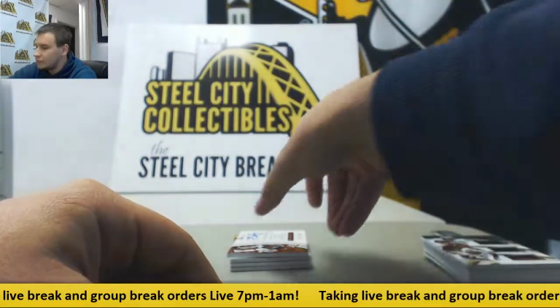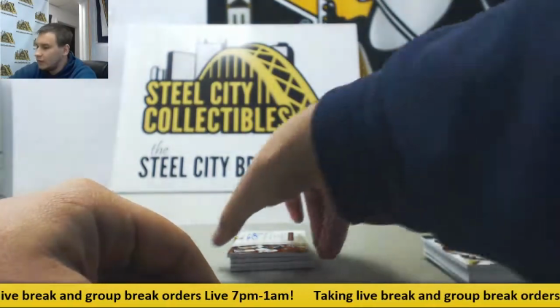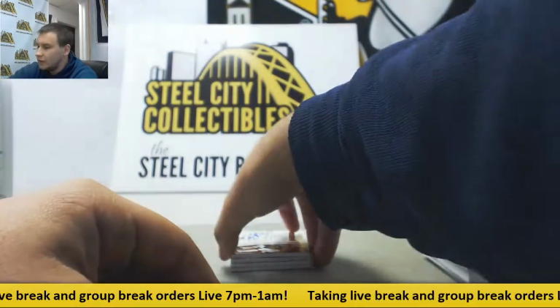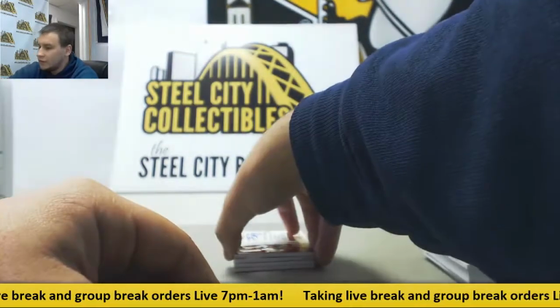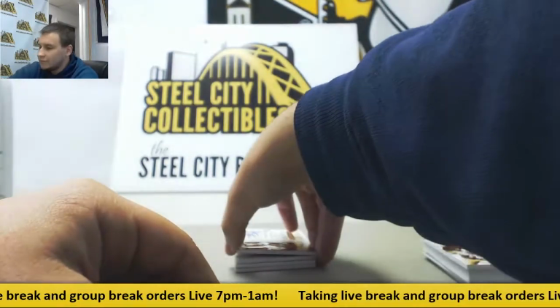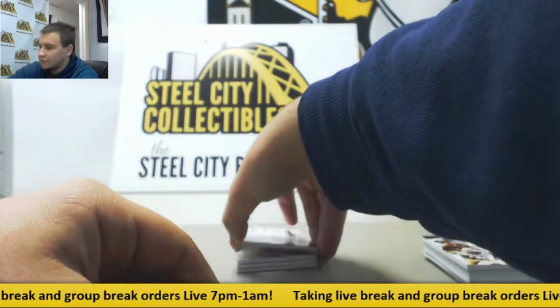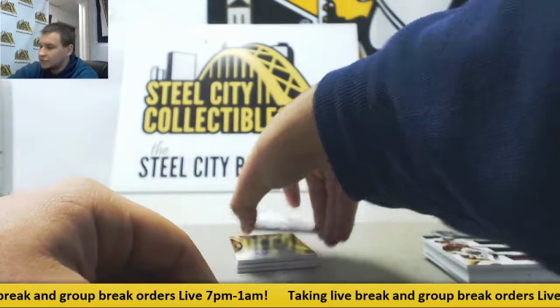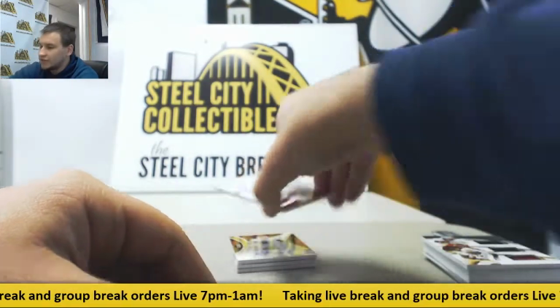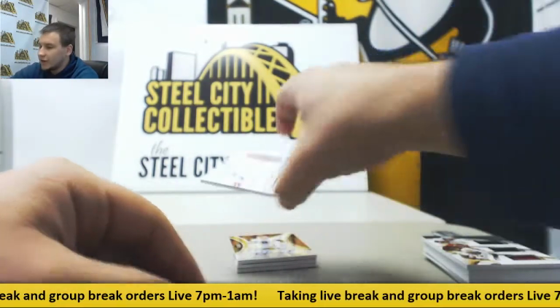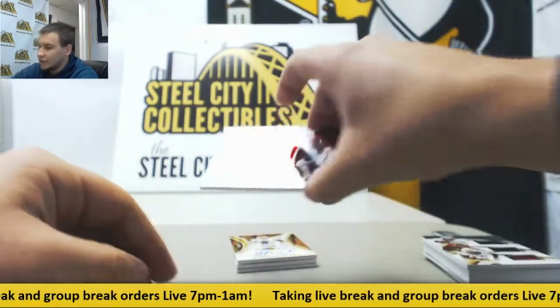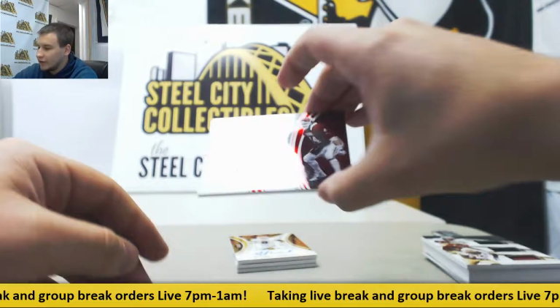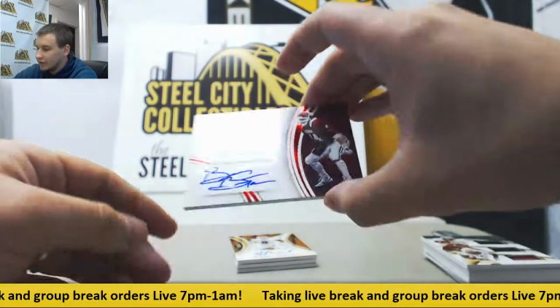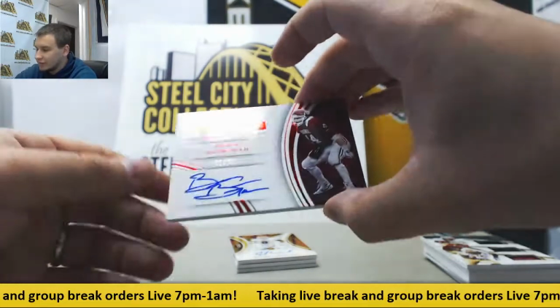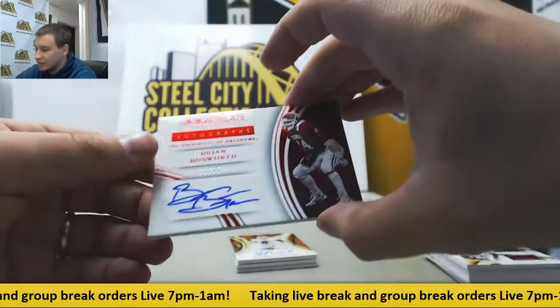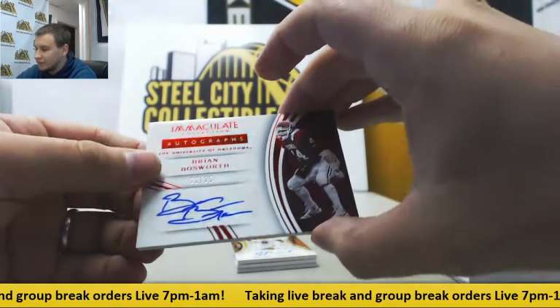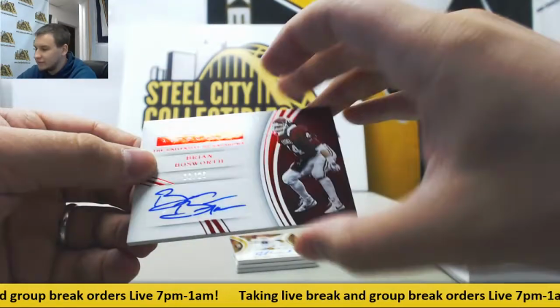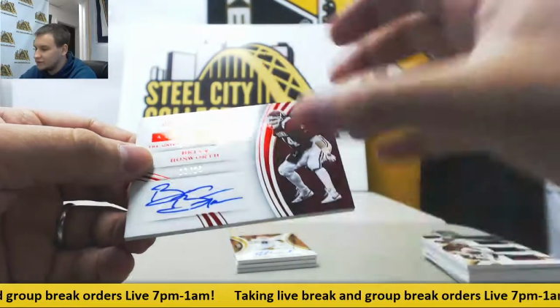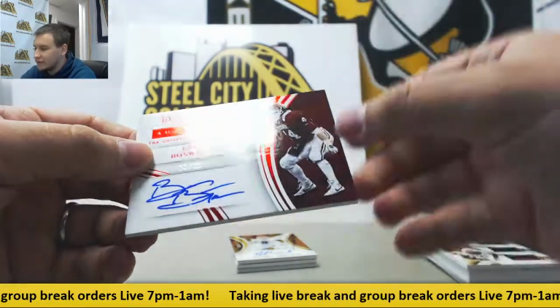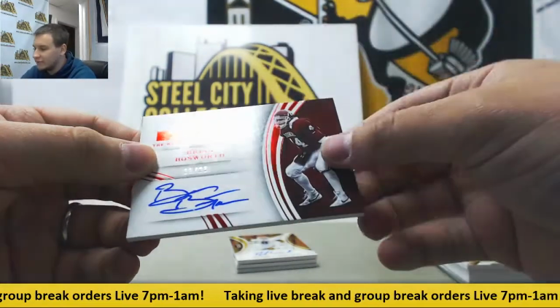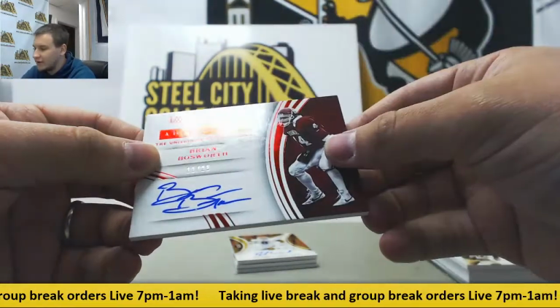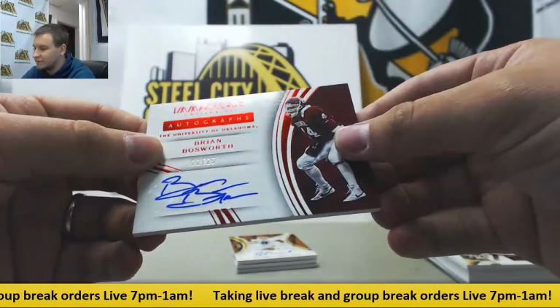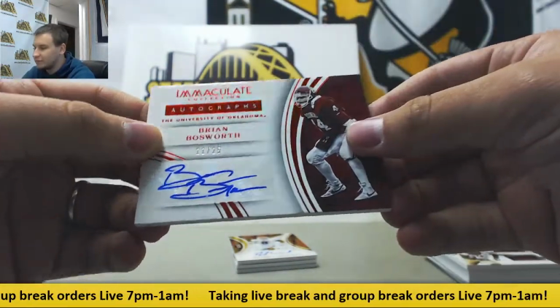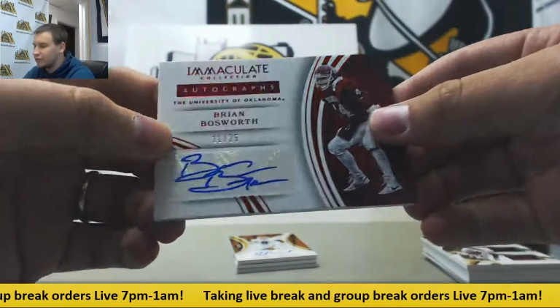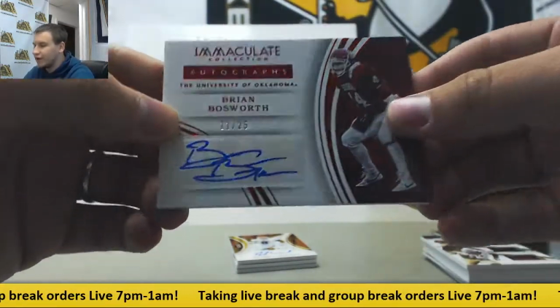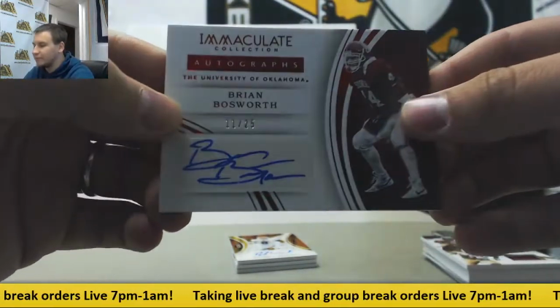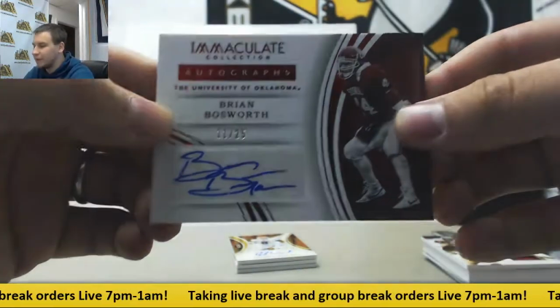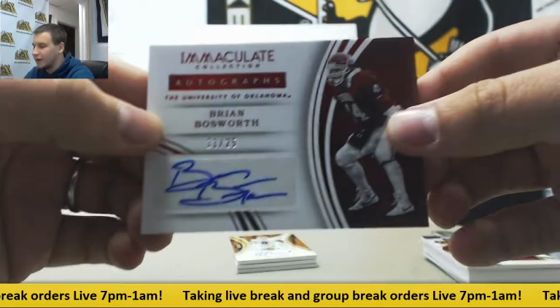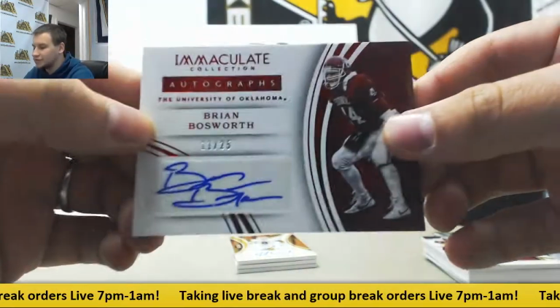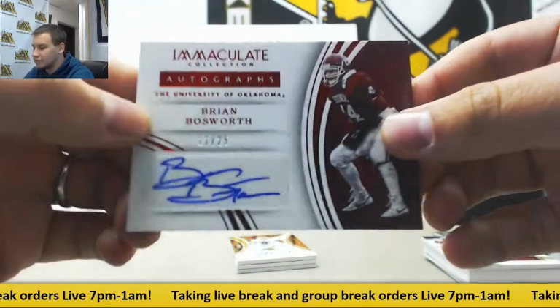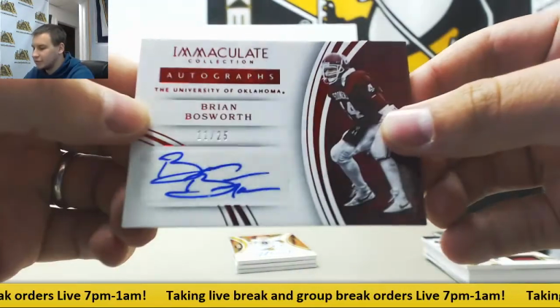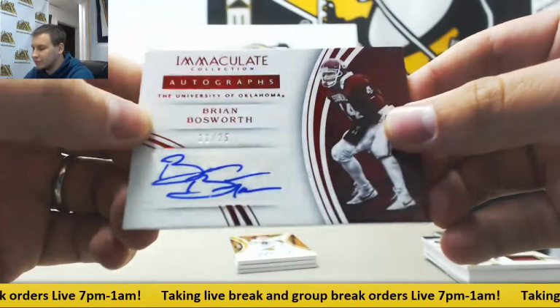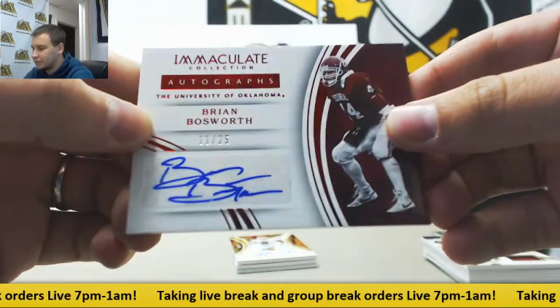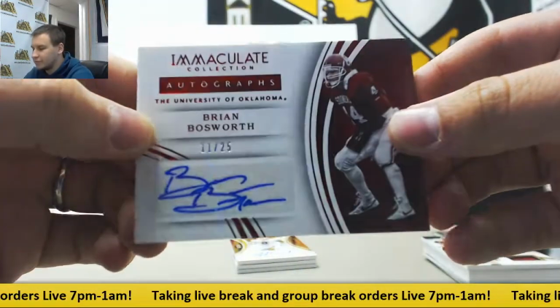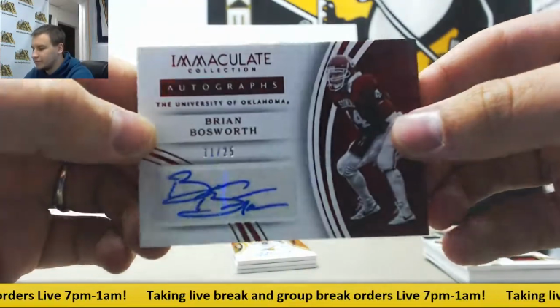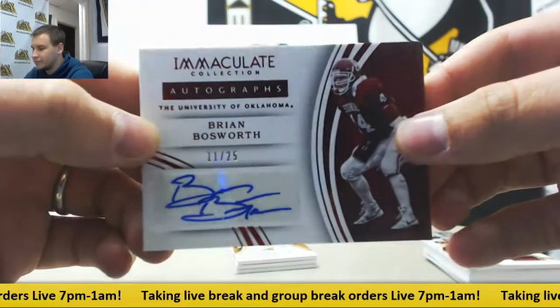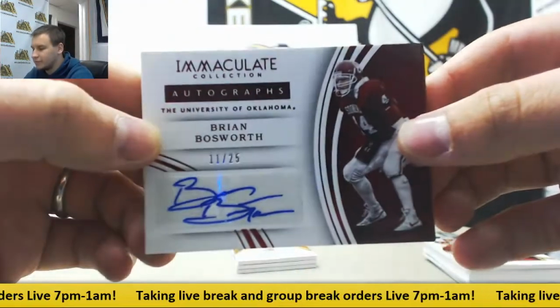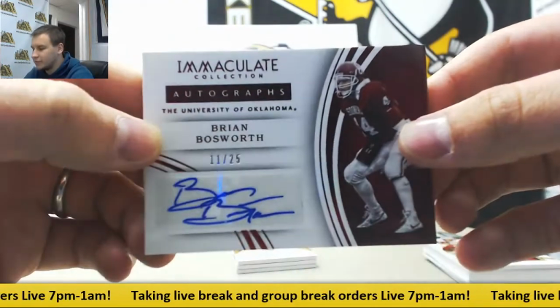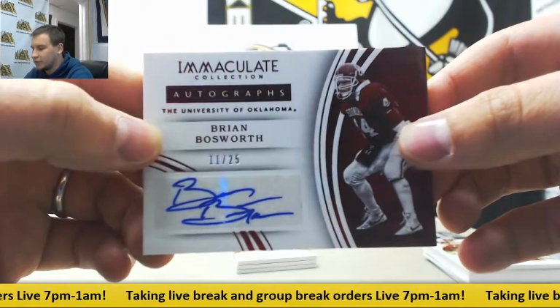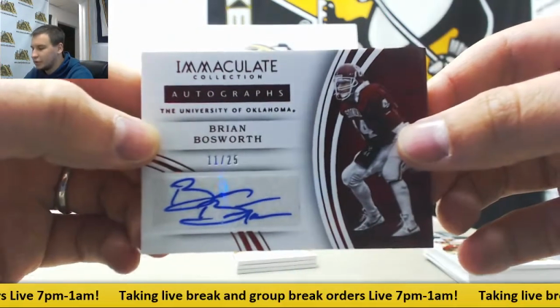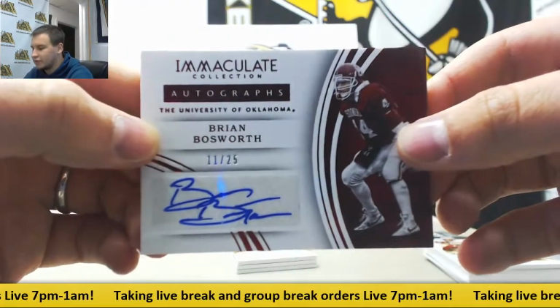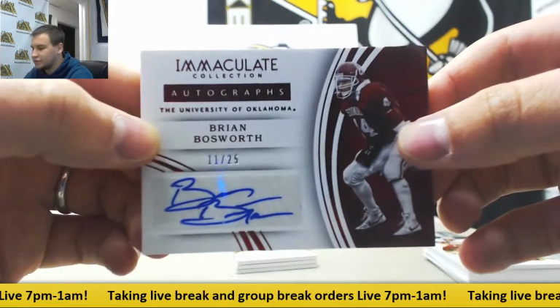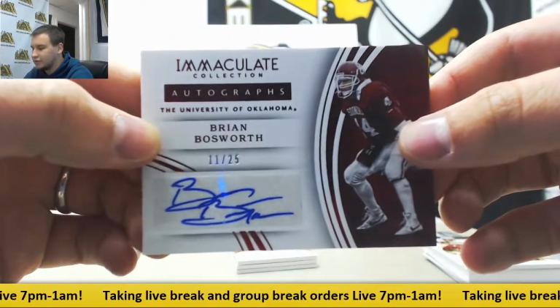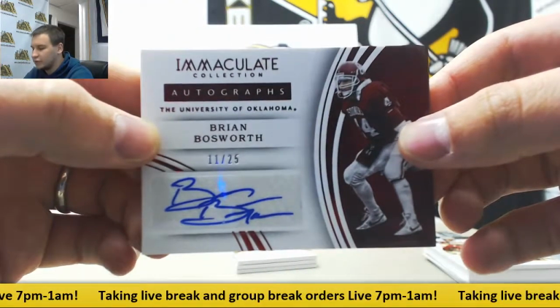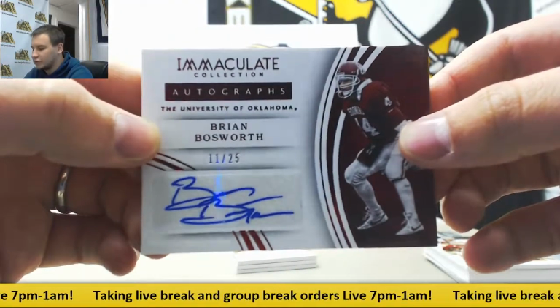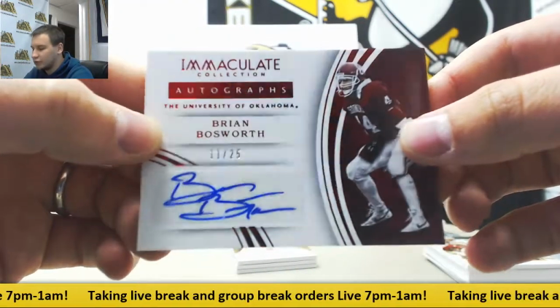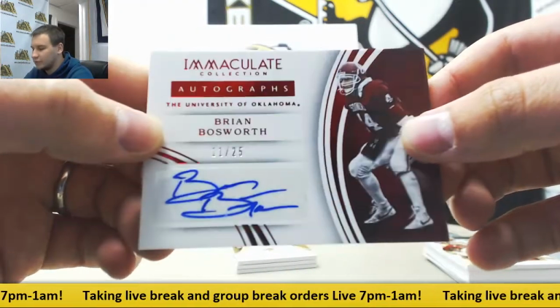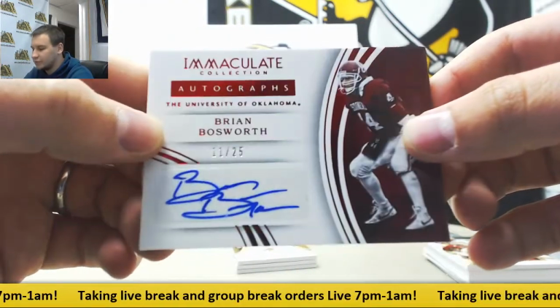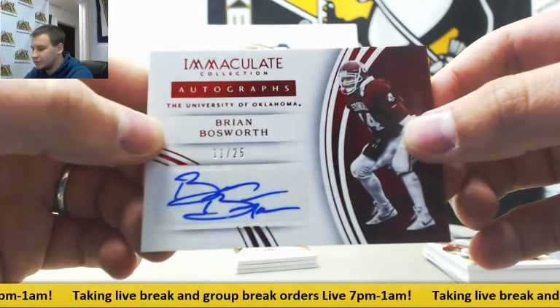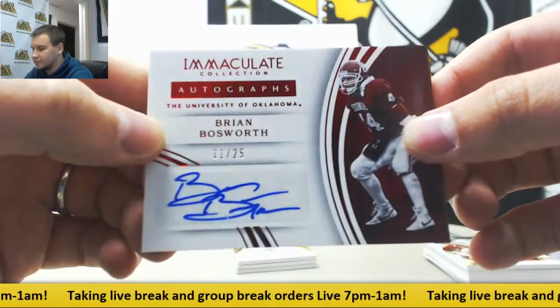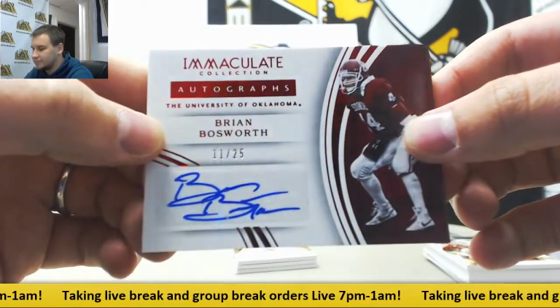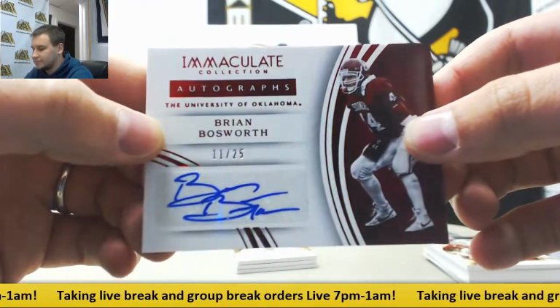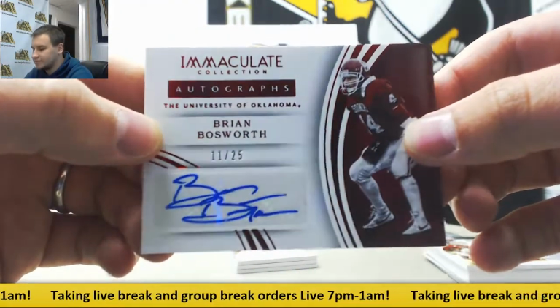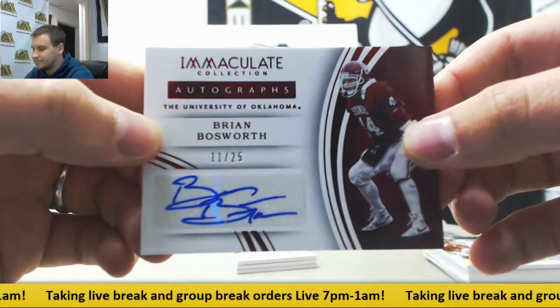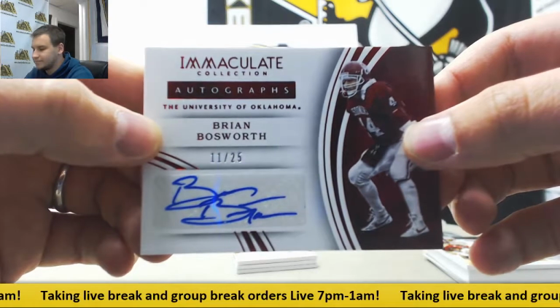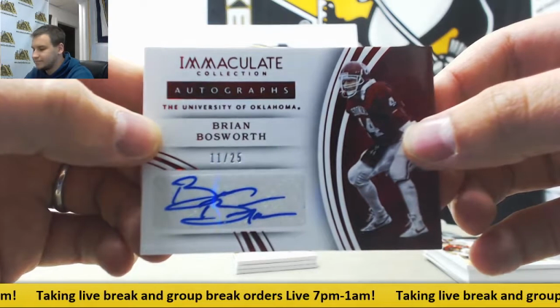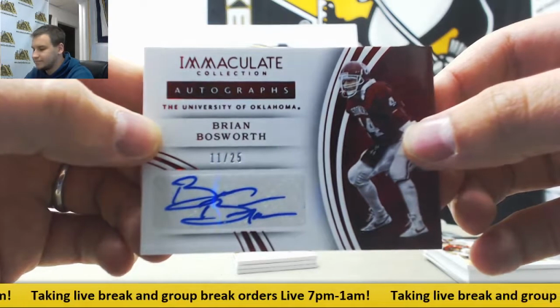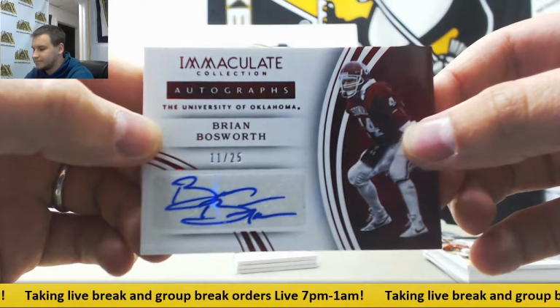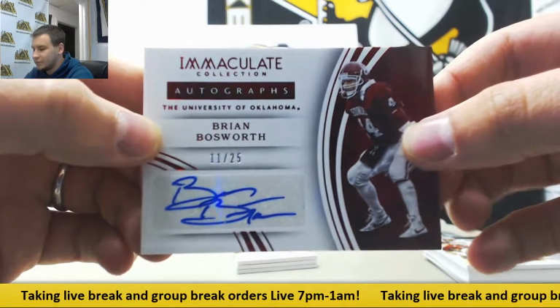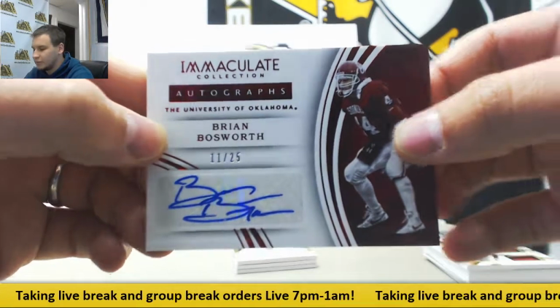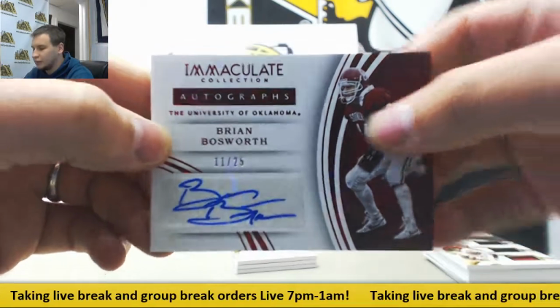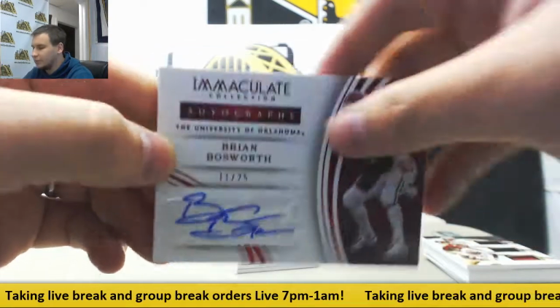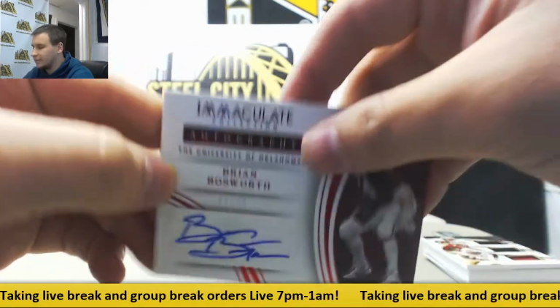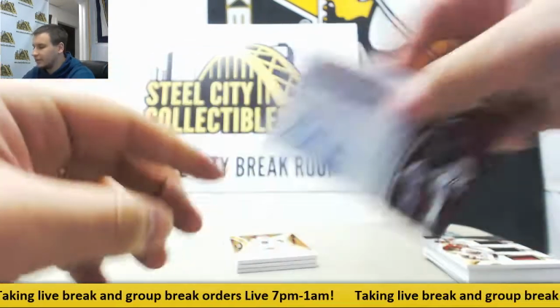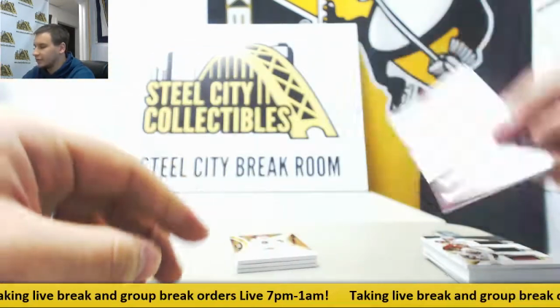First autograph, 11 of 25, Brian Bosworth, University of Oklahoma. Ruby Parallel.